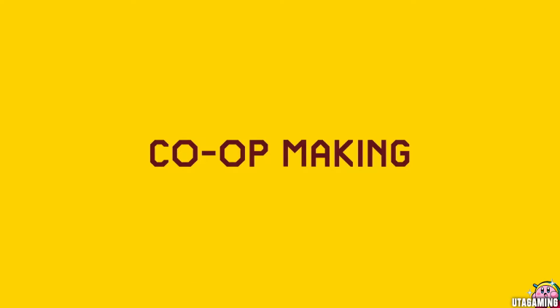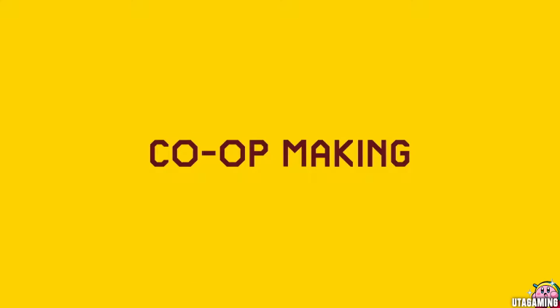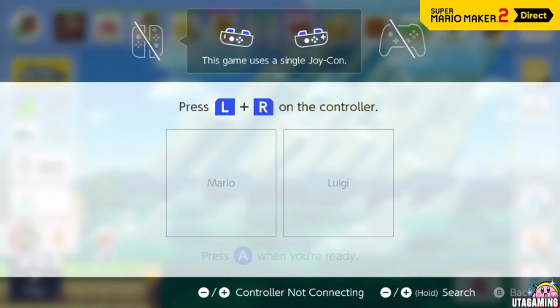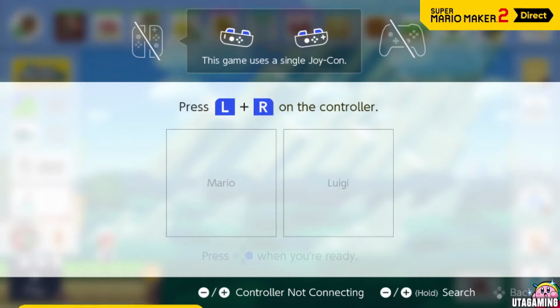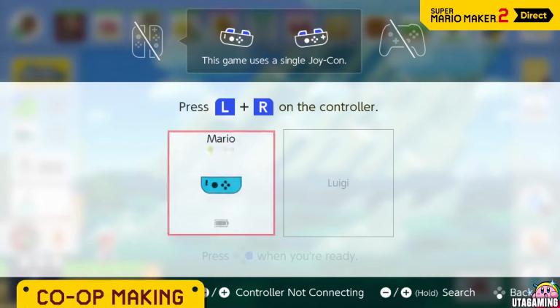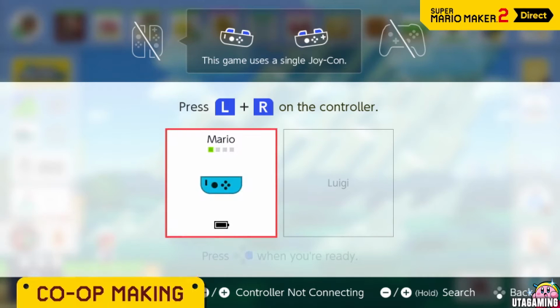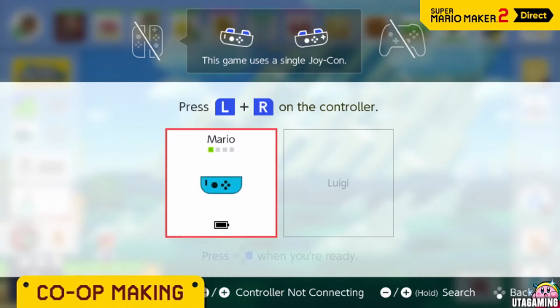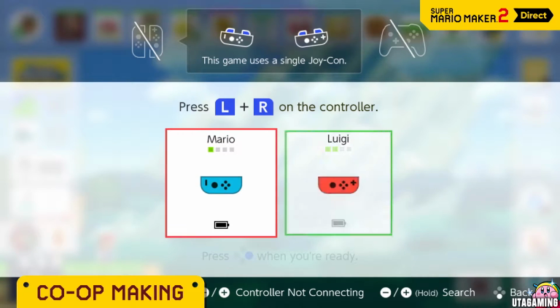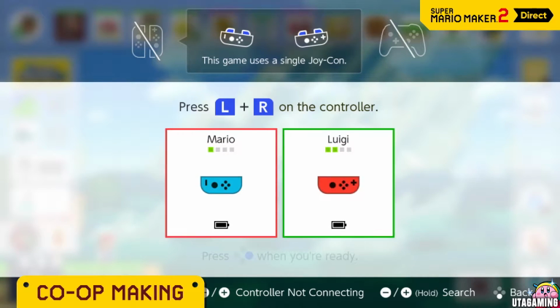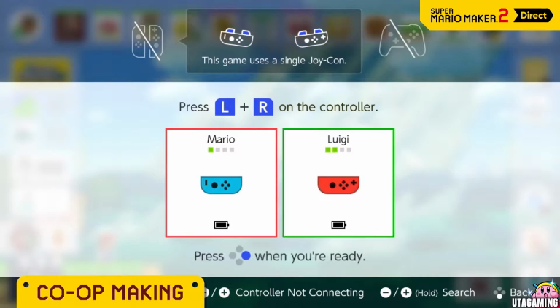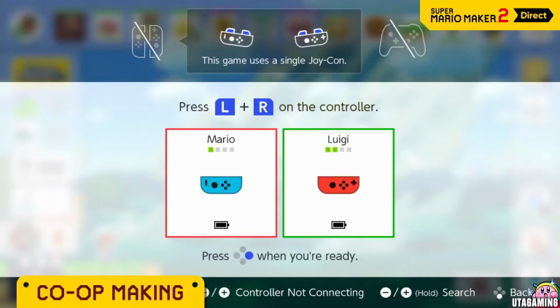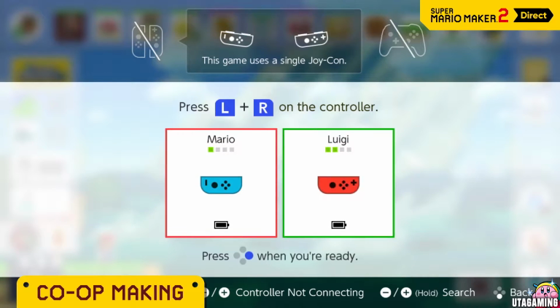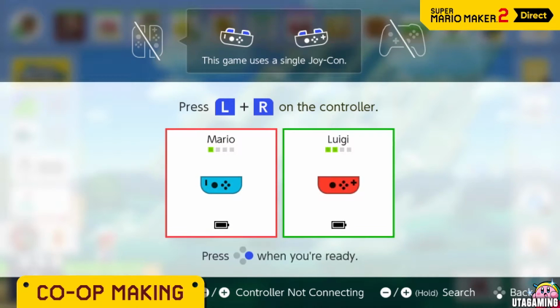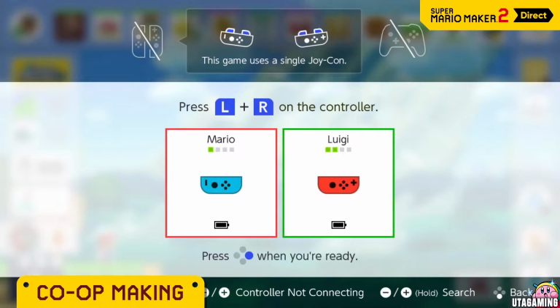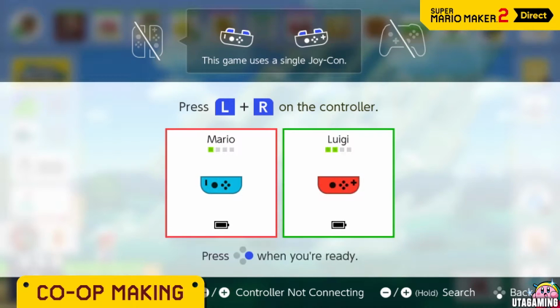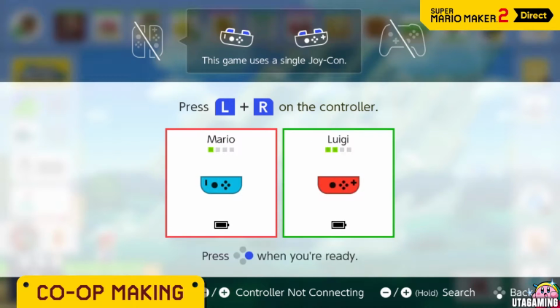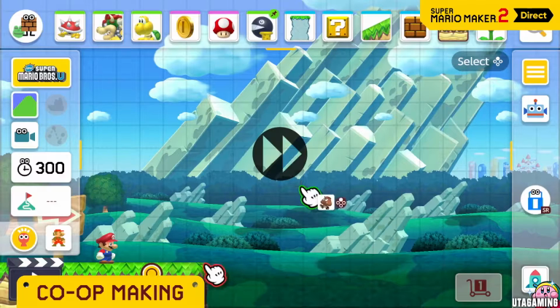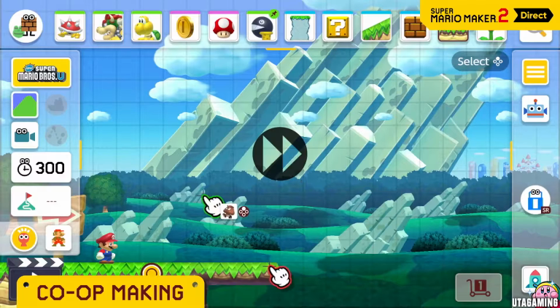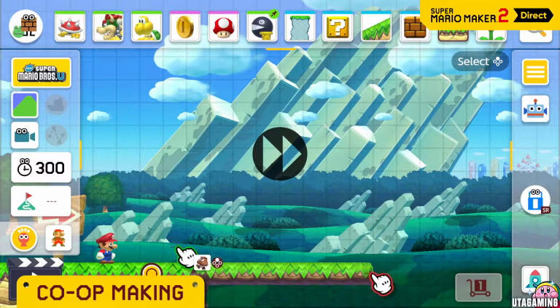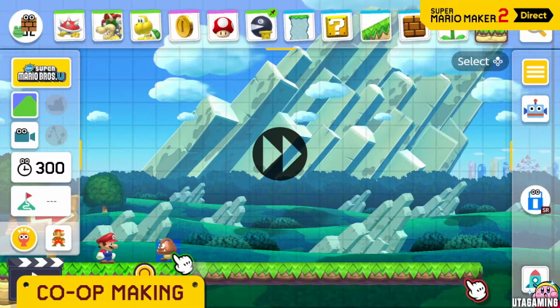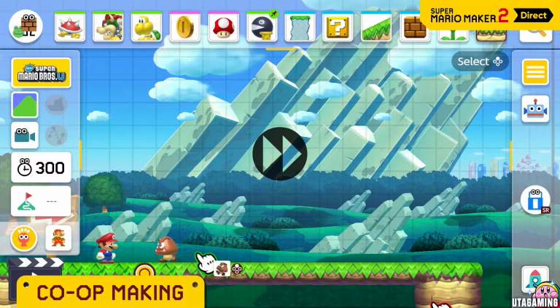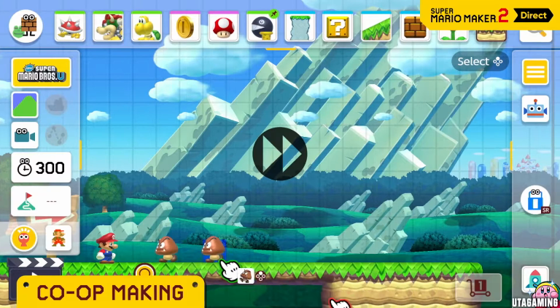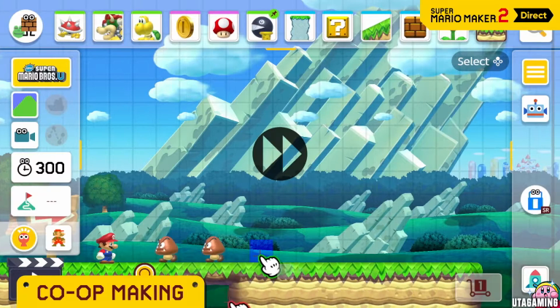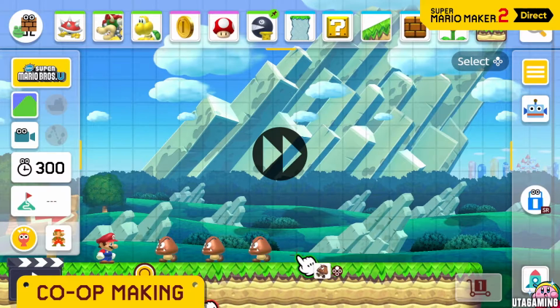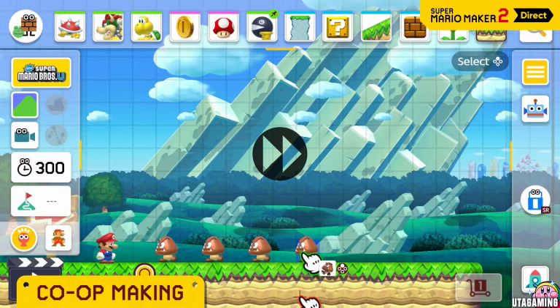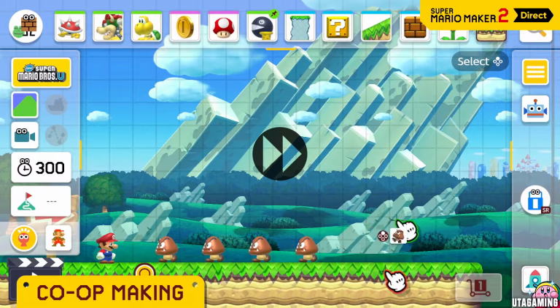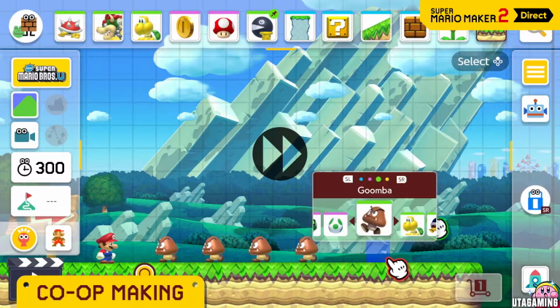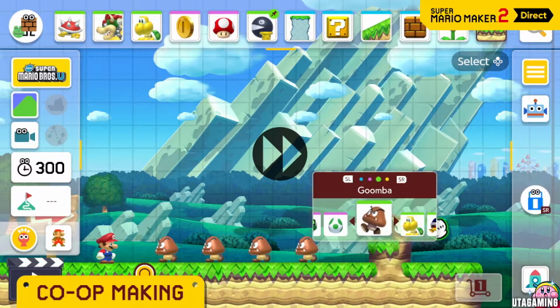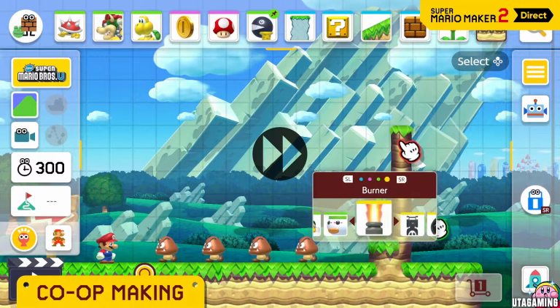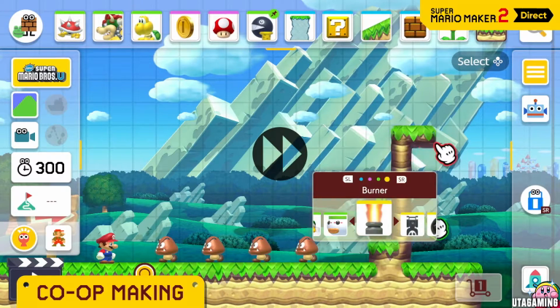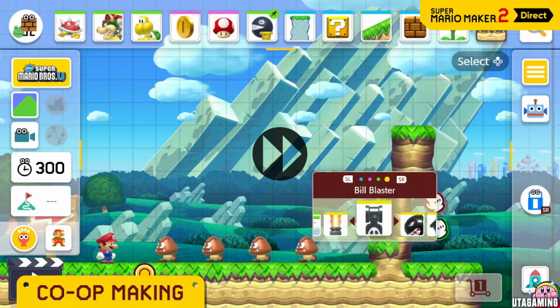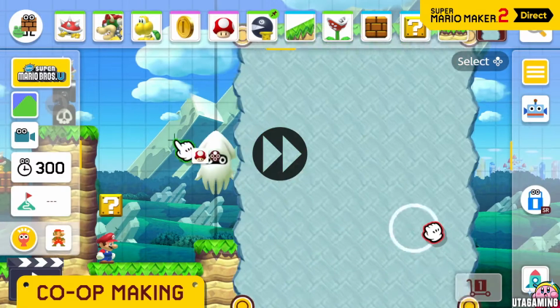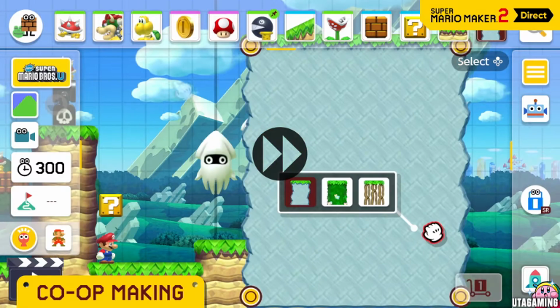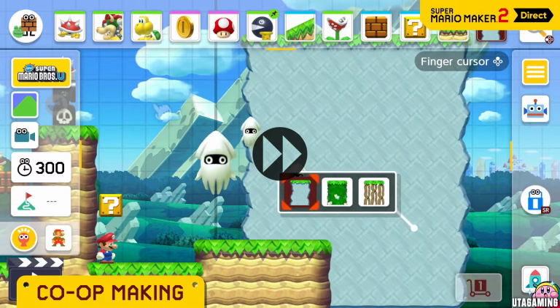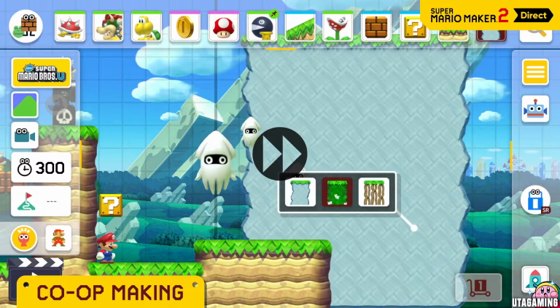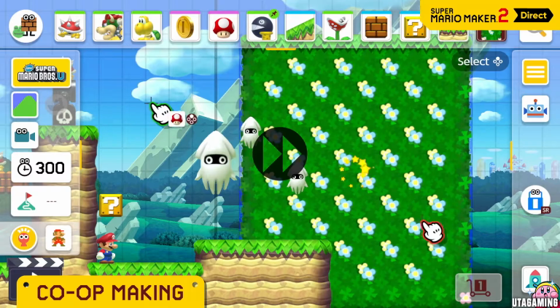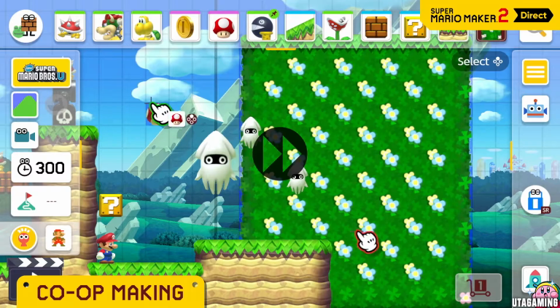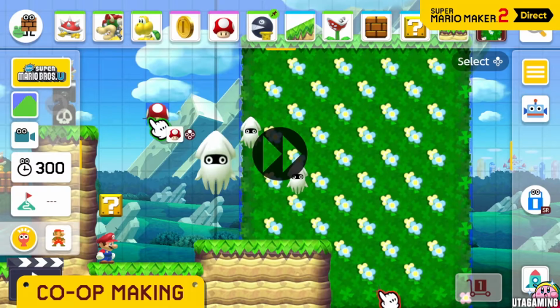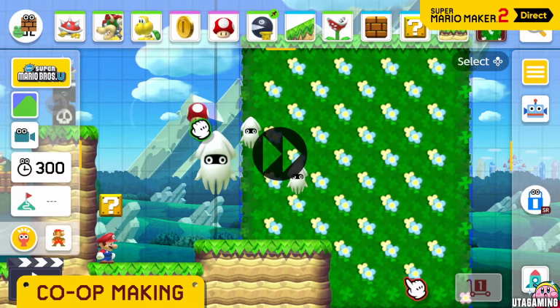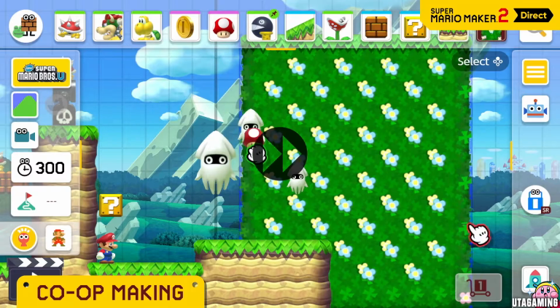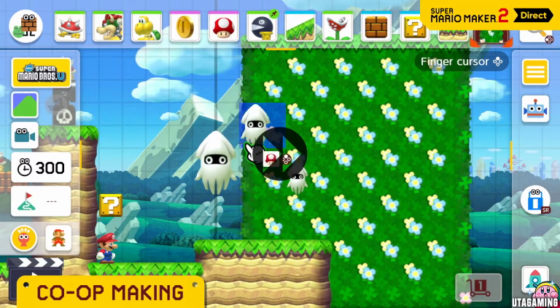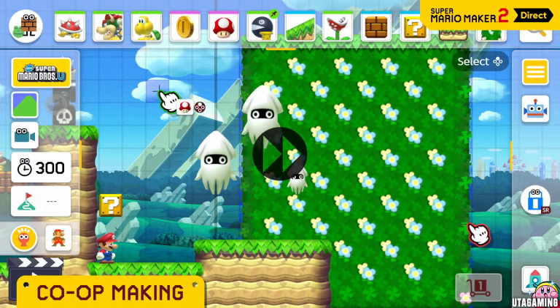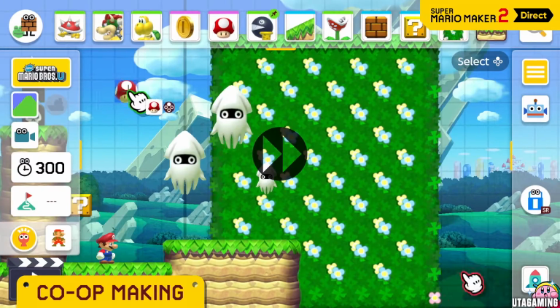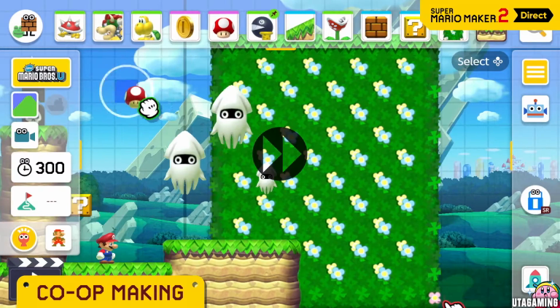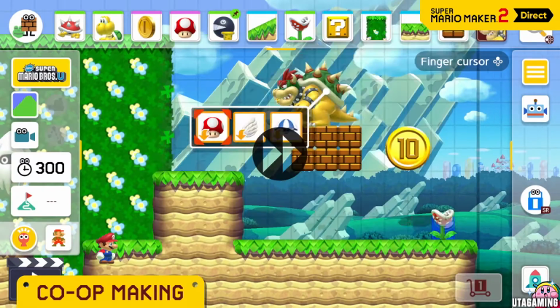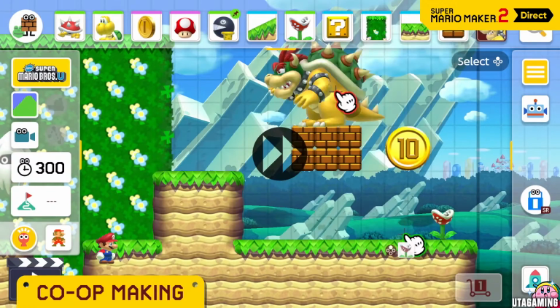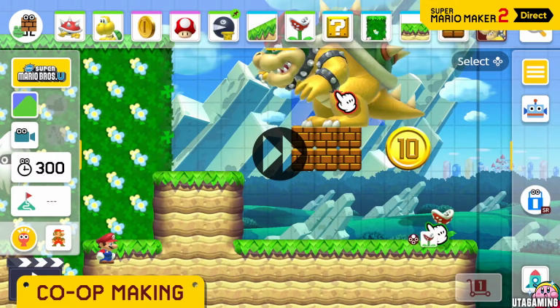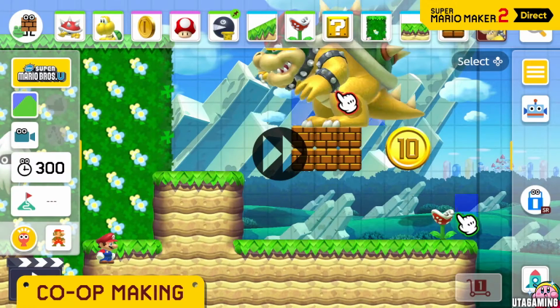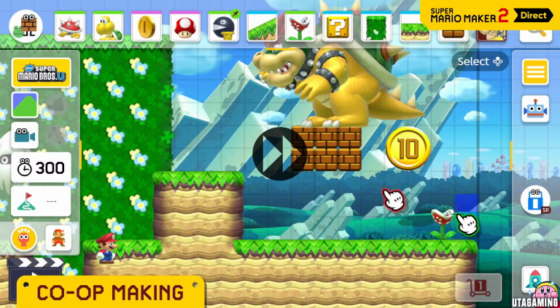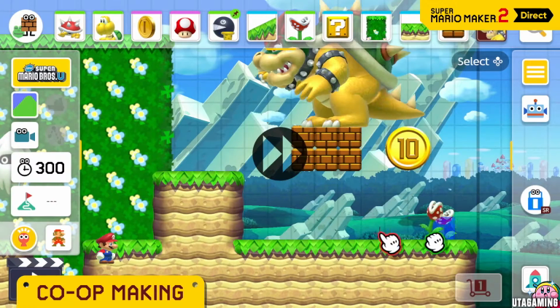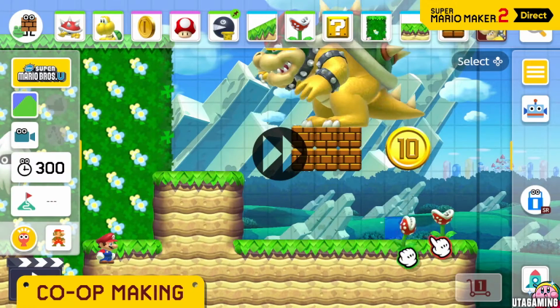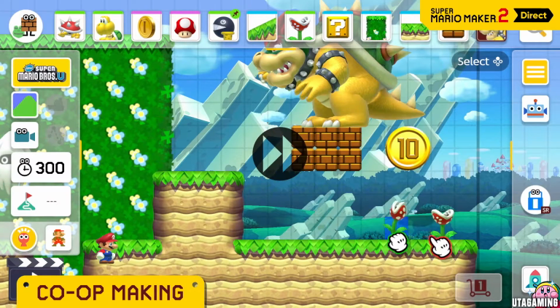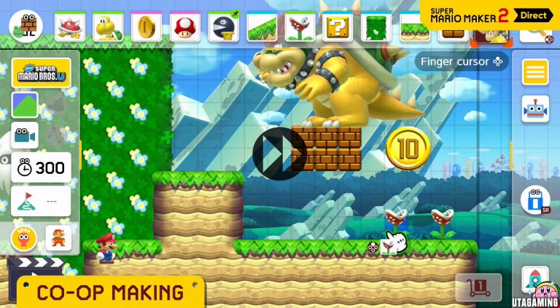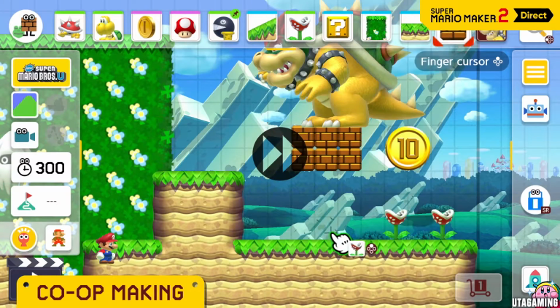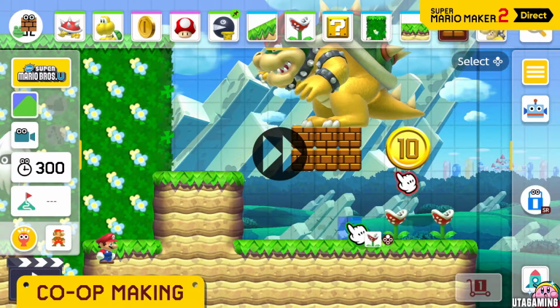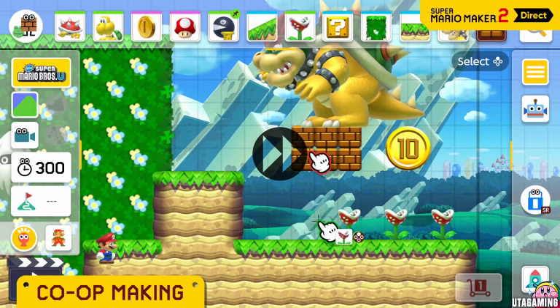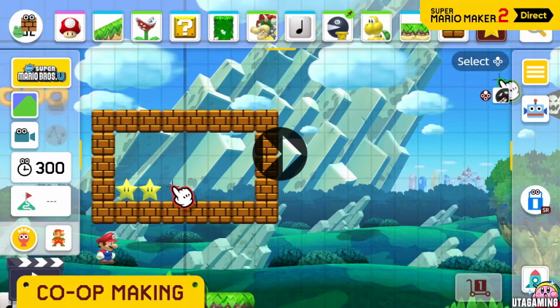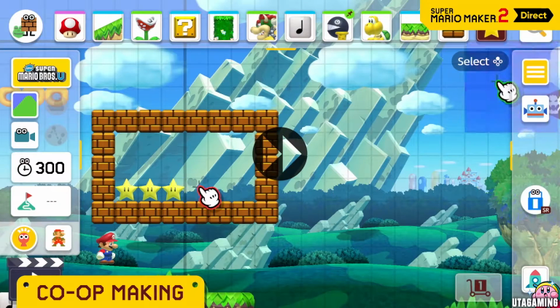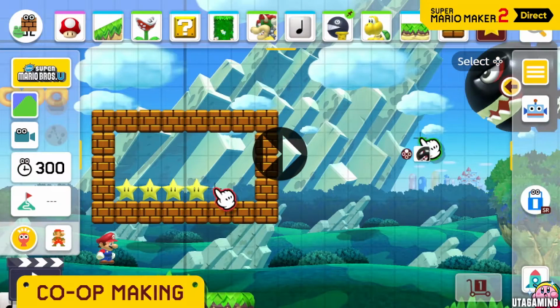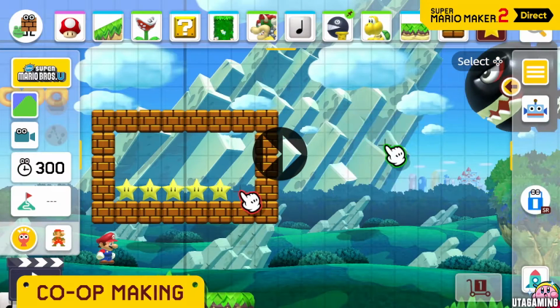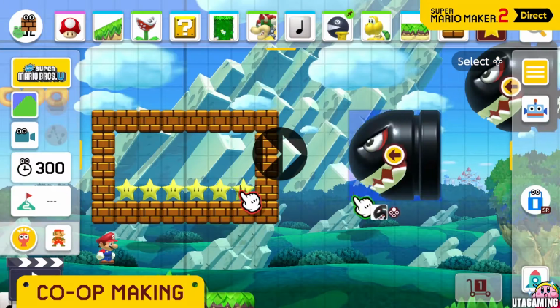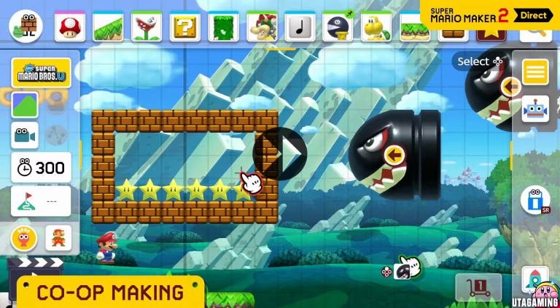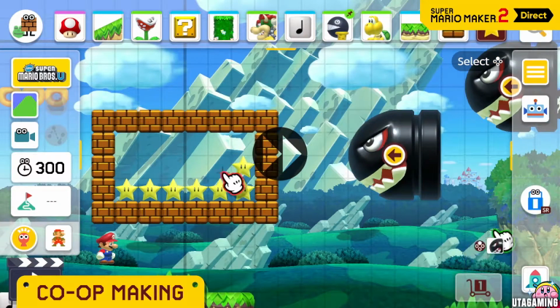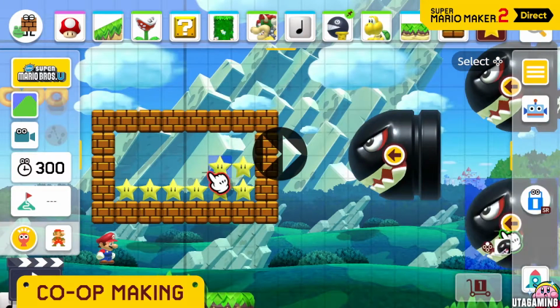Pass a Joy-Con controller to a friend and you can create a course together on a single screen. A little creative collaboration goes a long way.